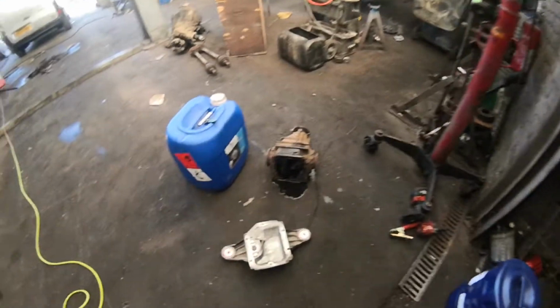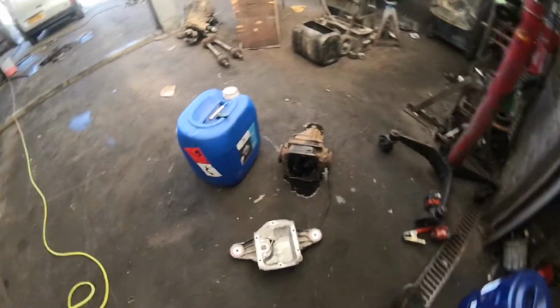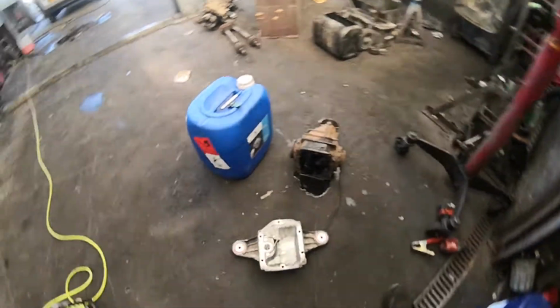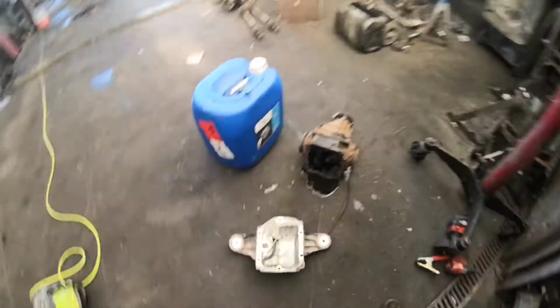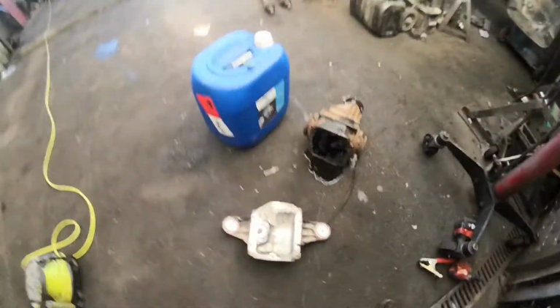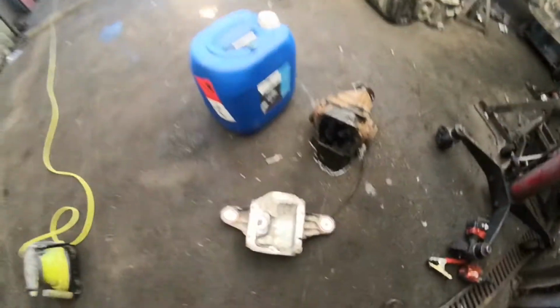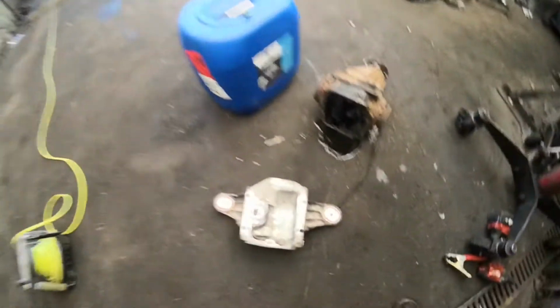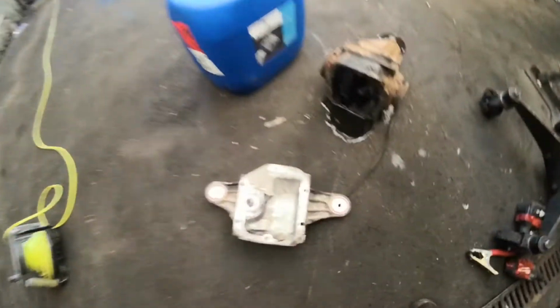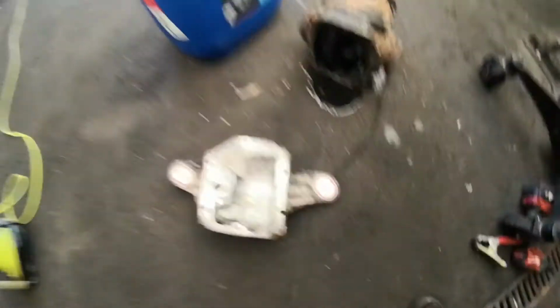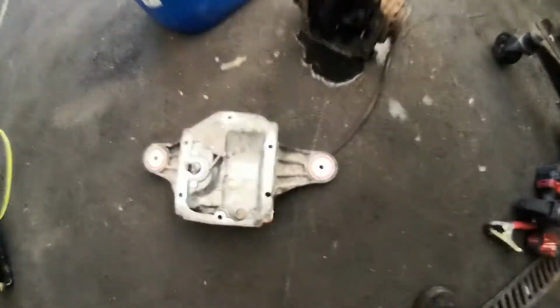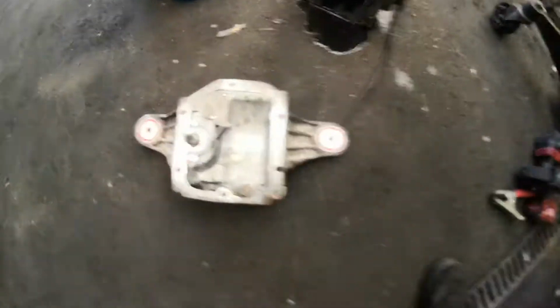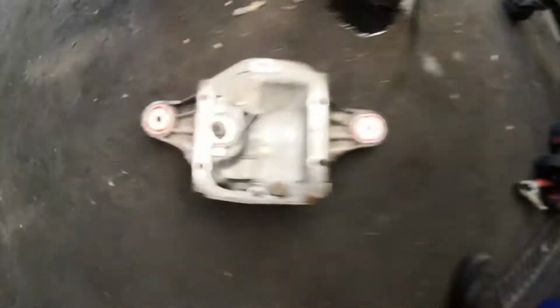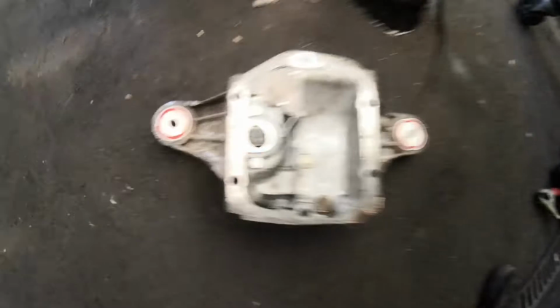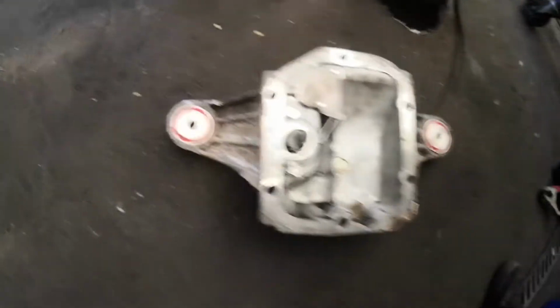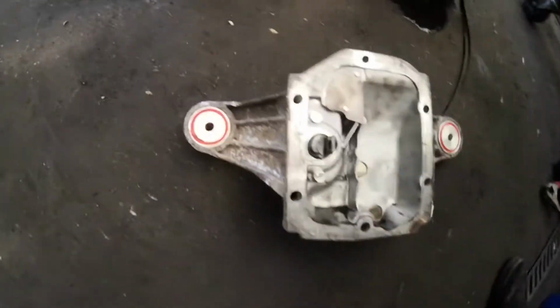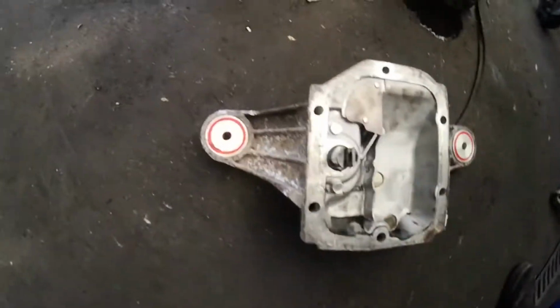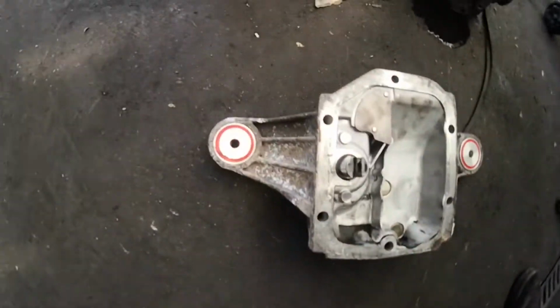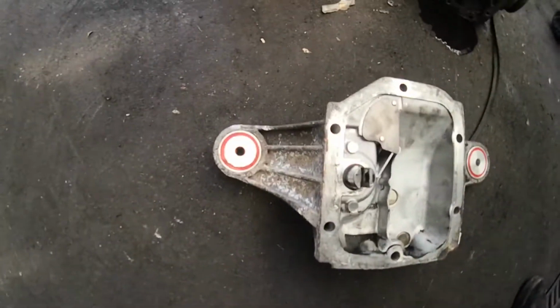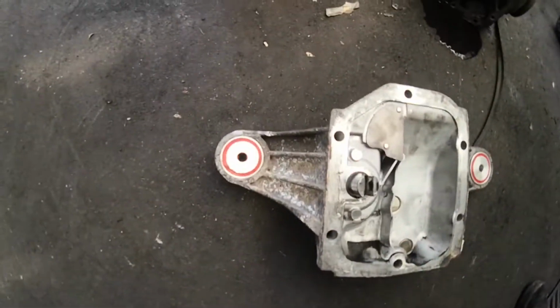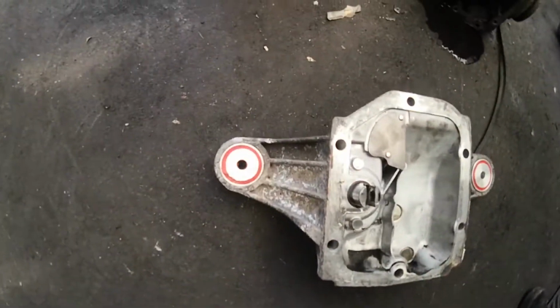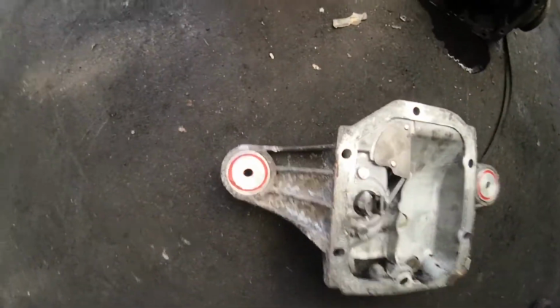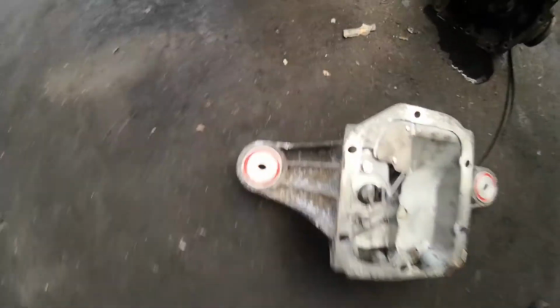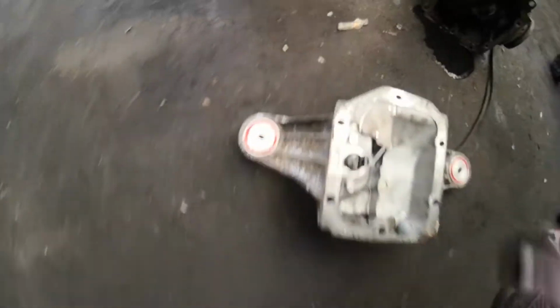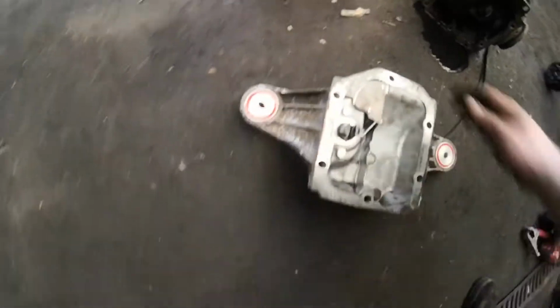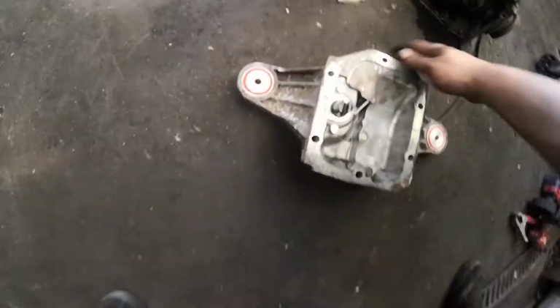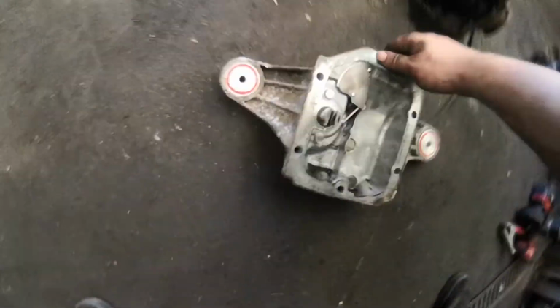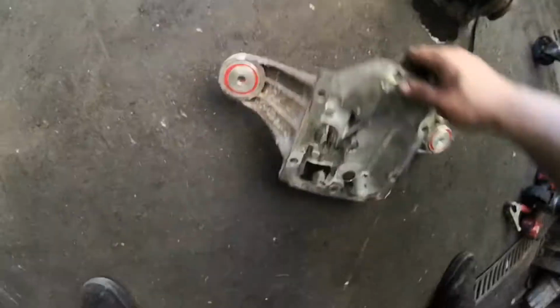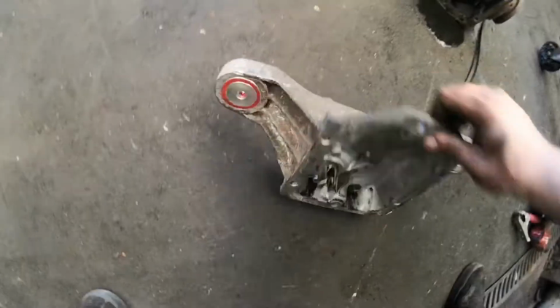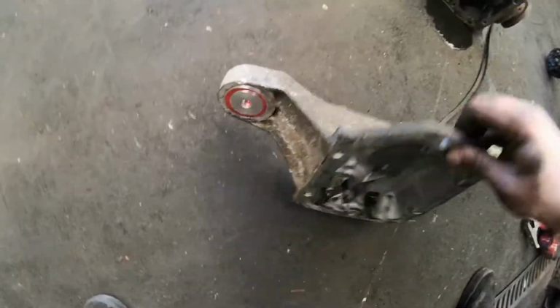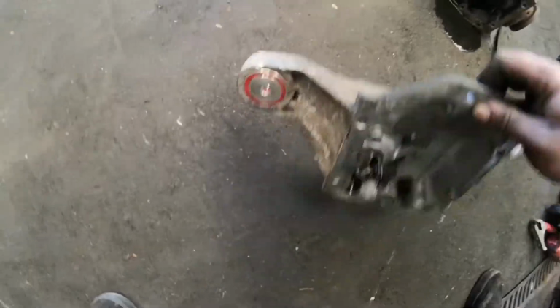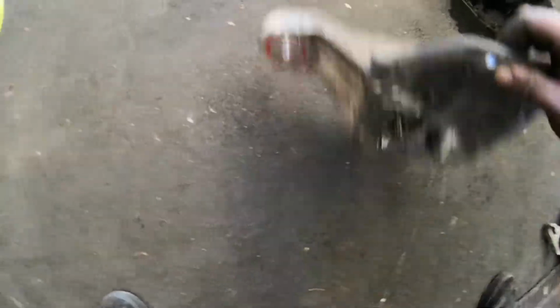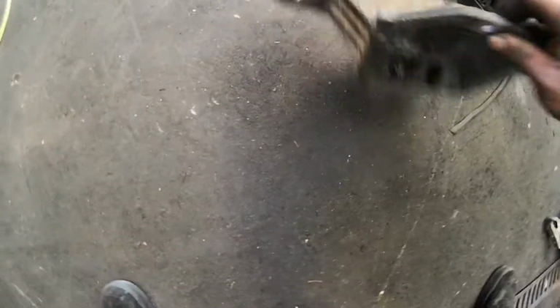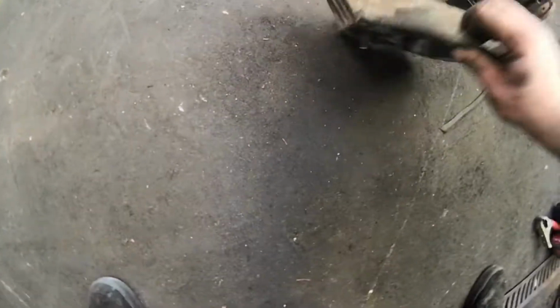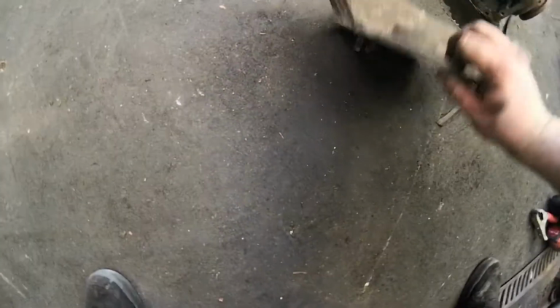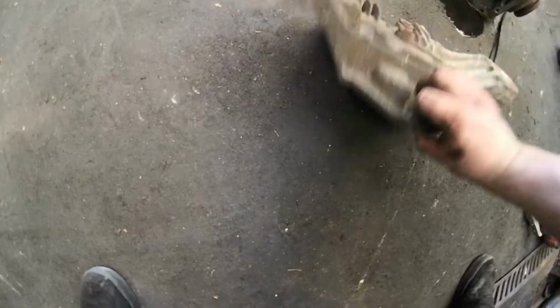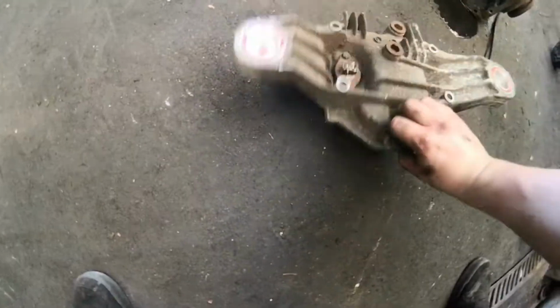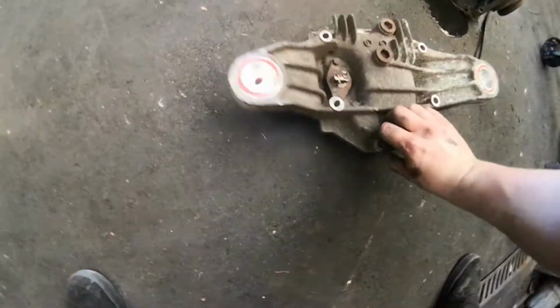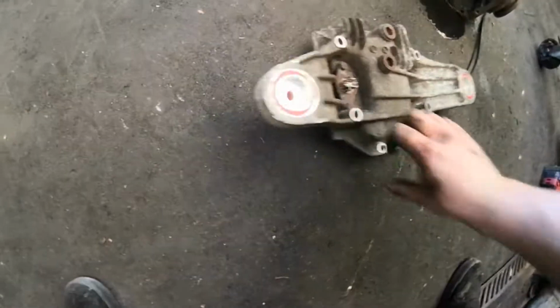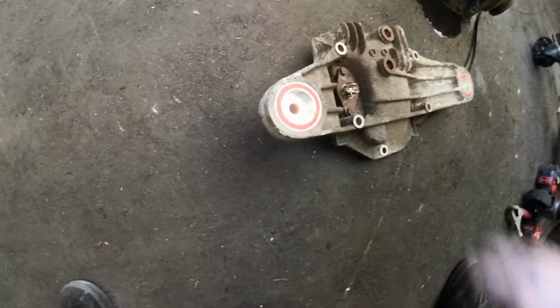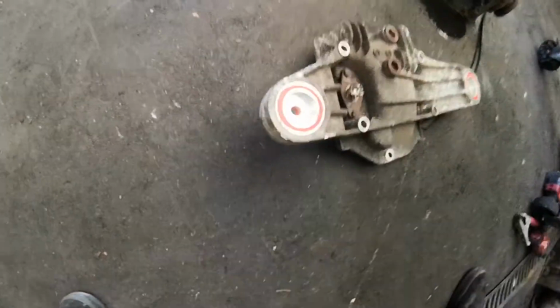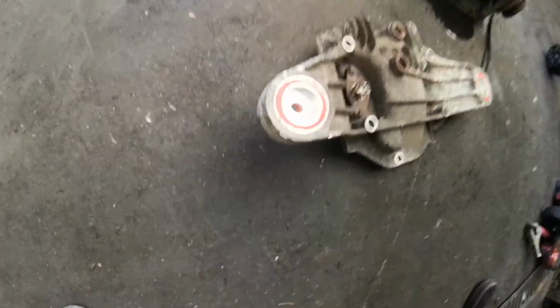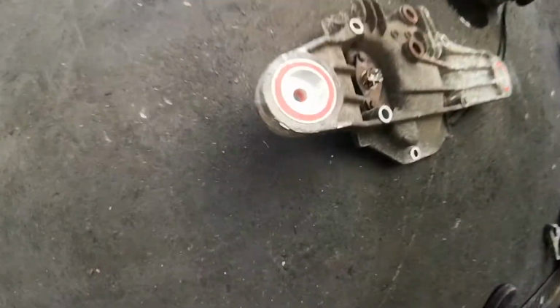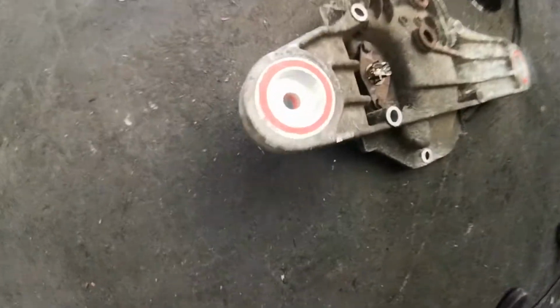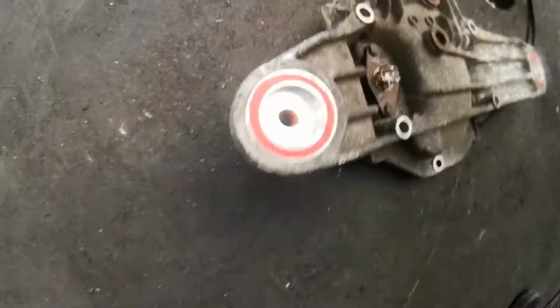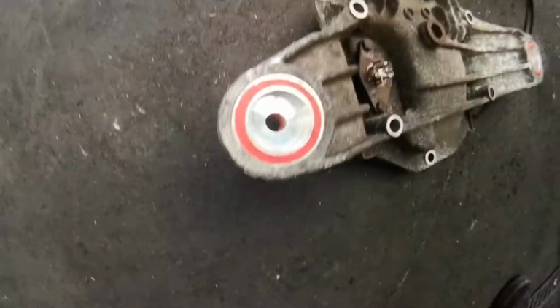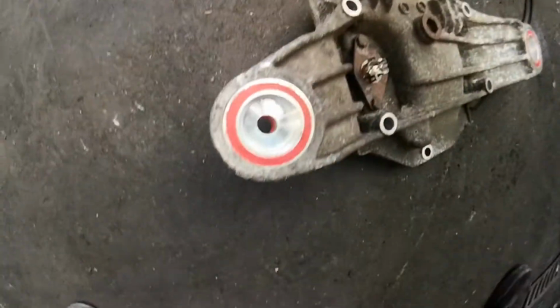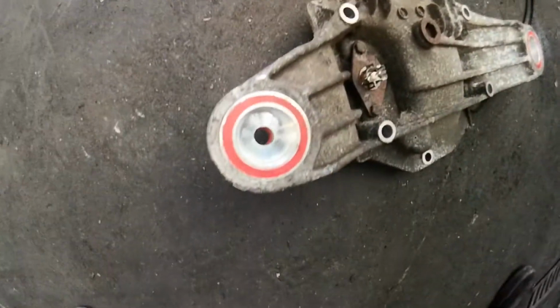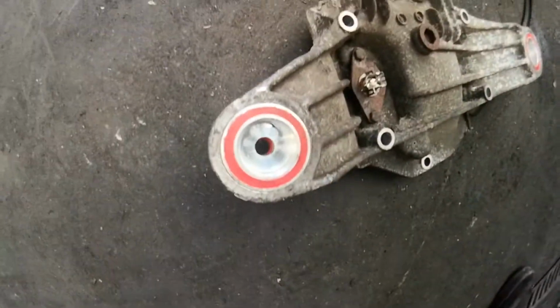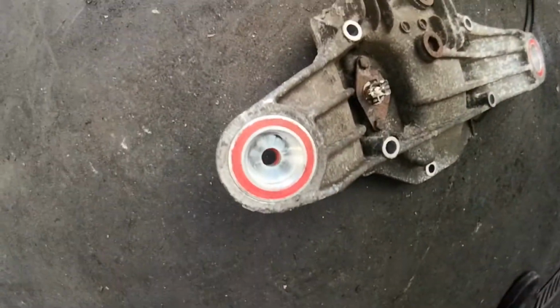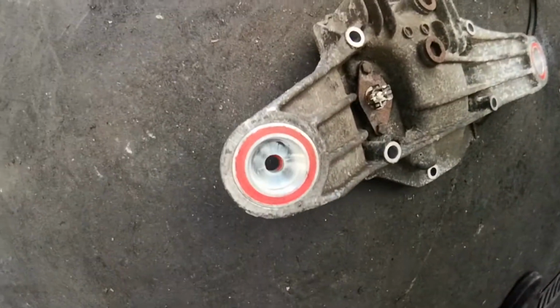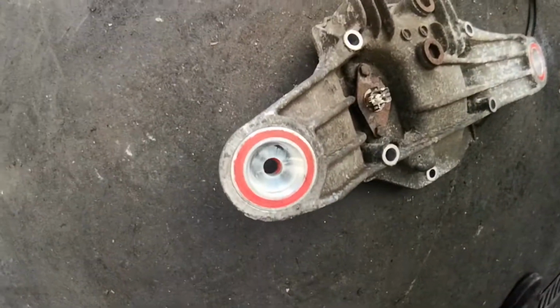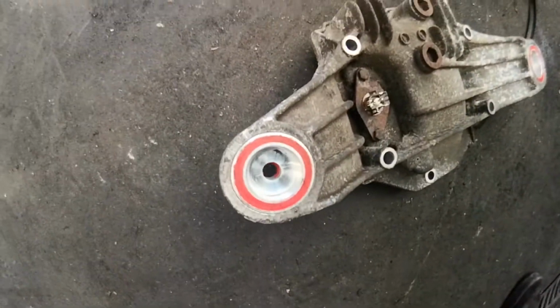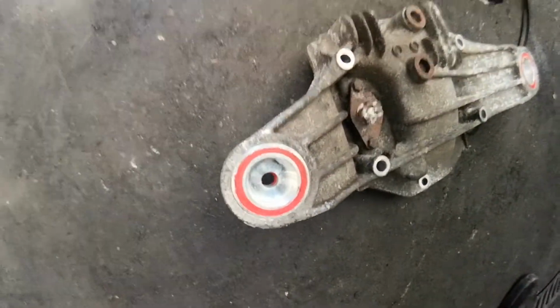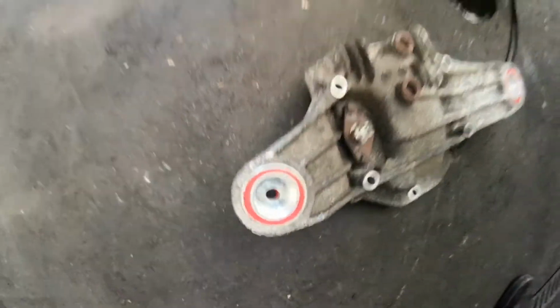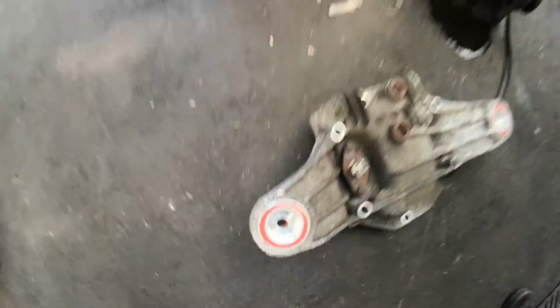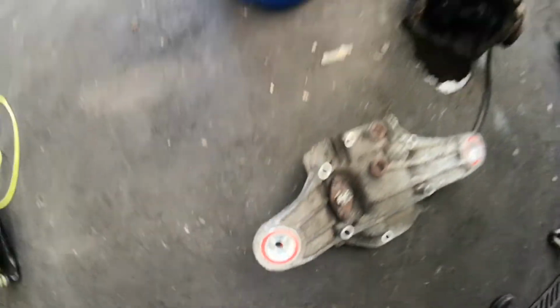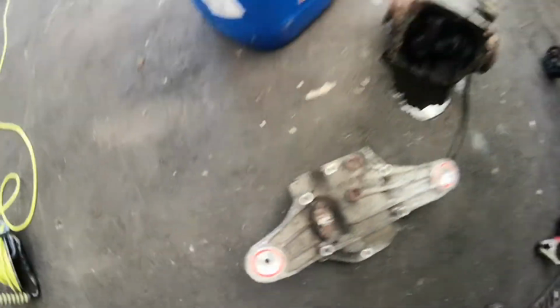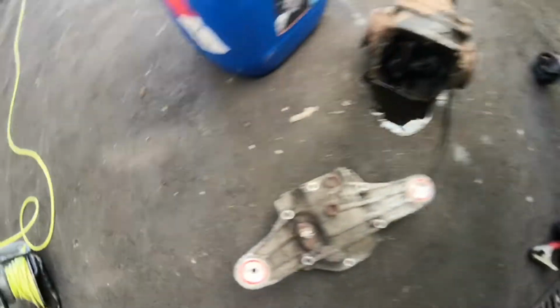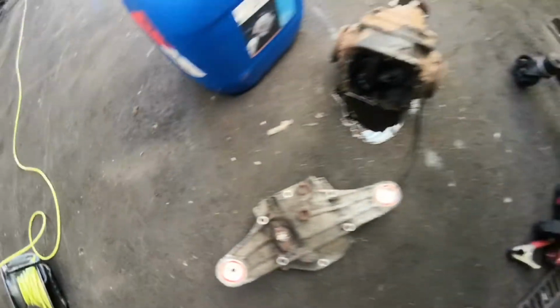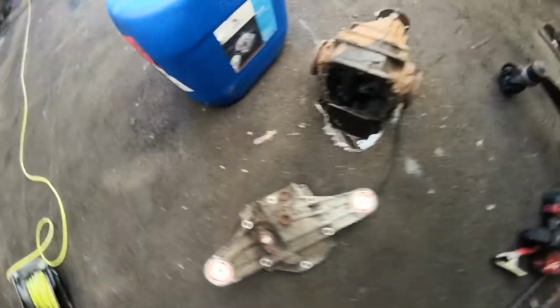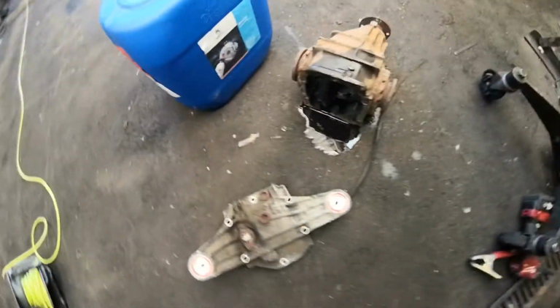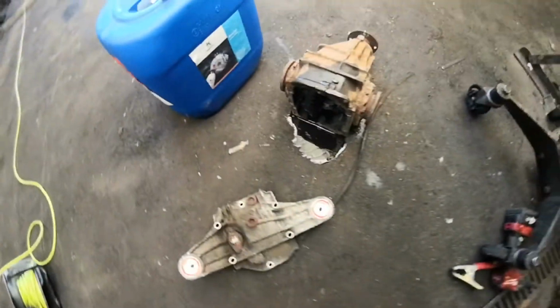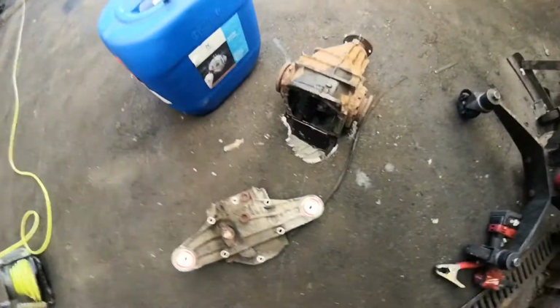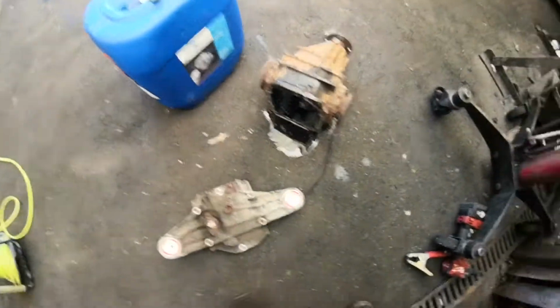I've pressed the old bushes out and pressed the new ones in. You've seen me use a press before so I don't need to show you that.